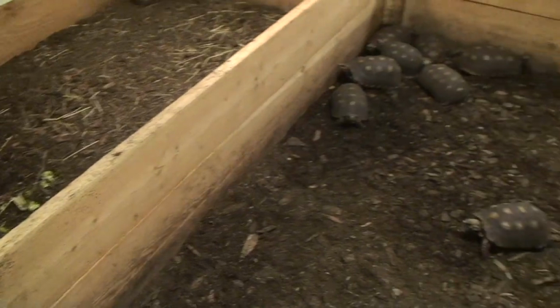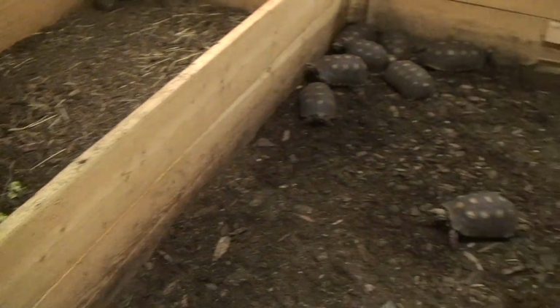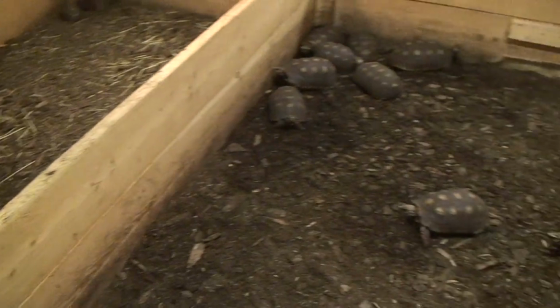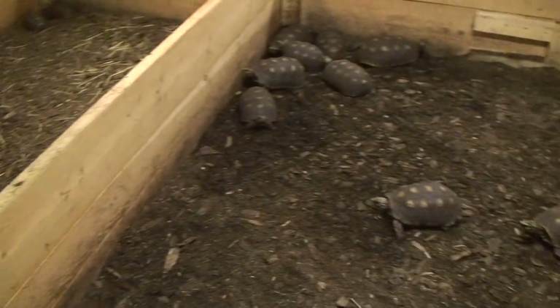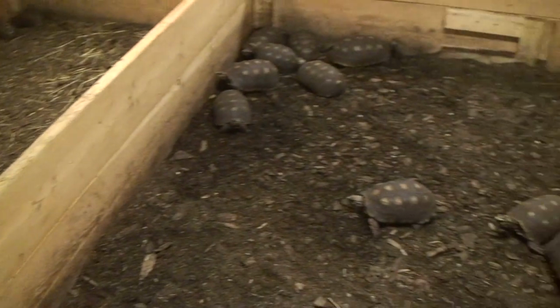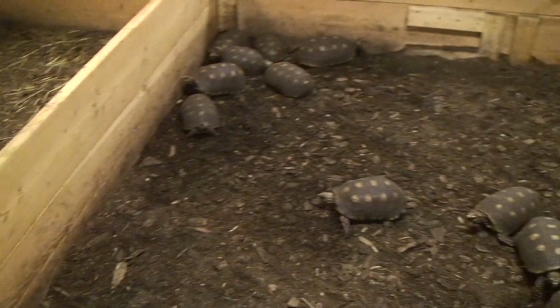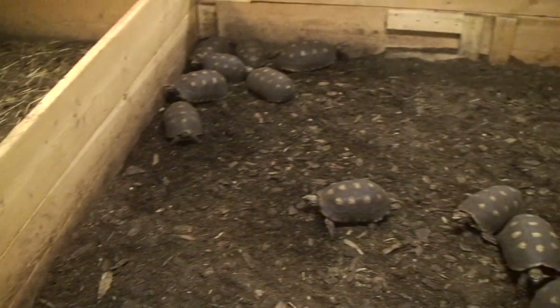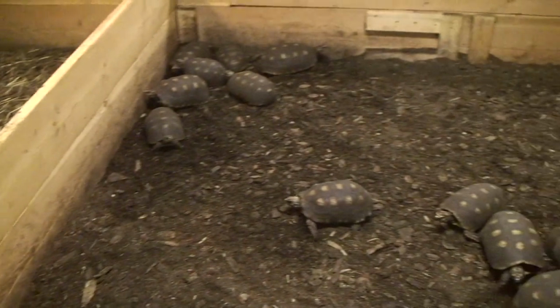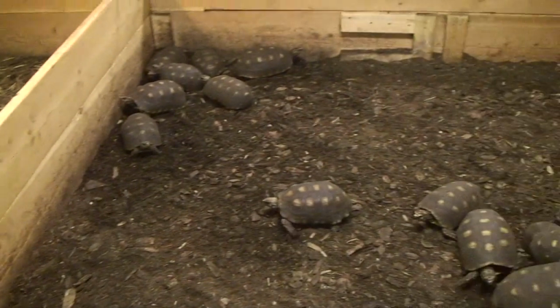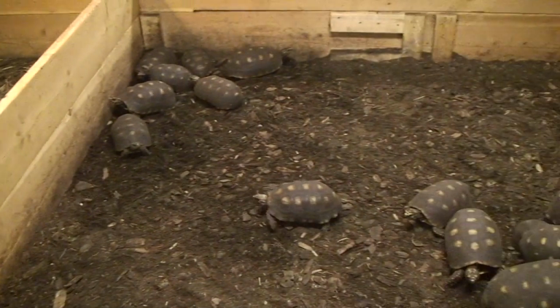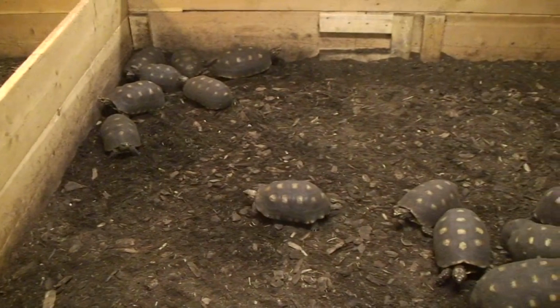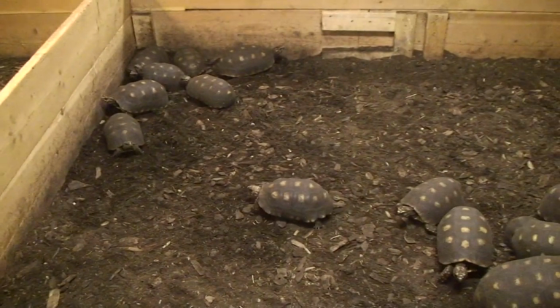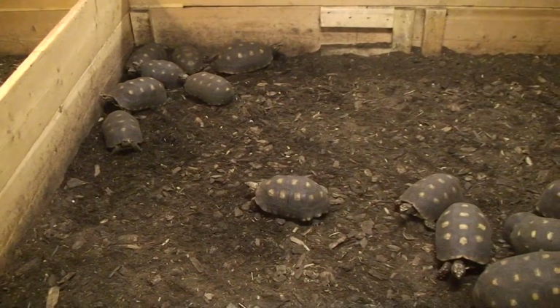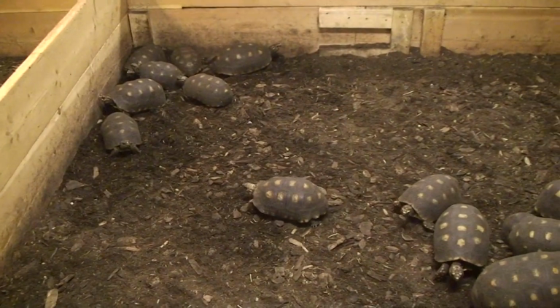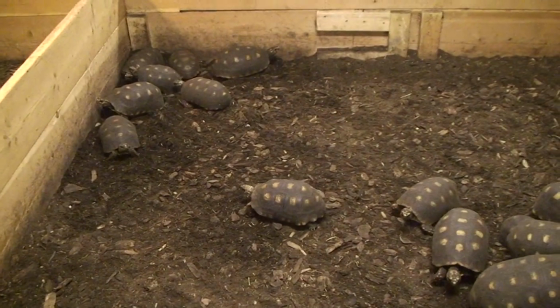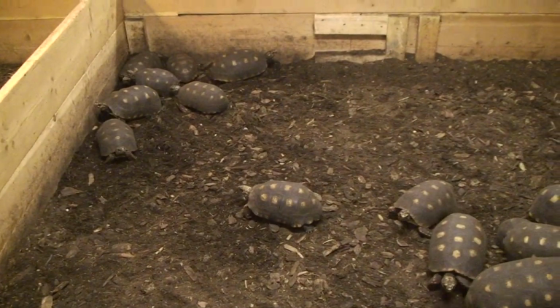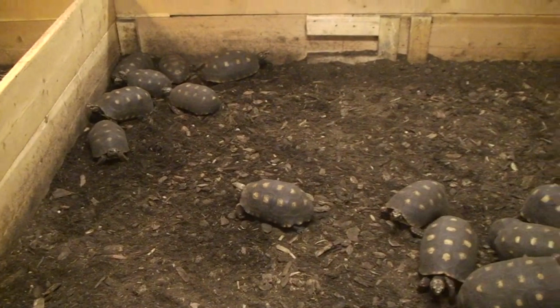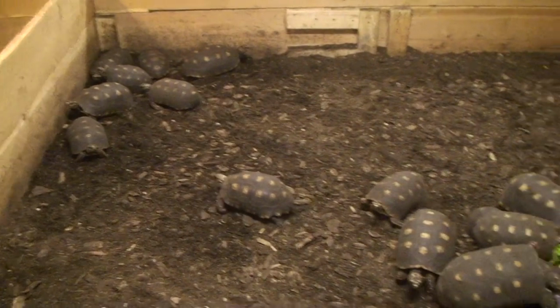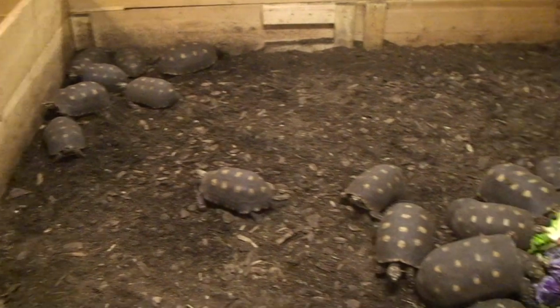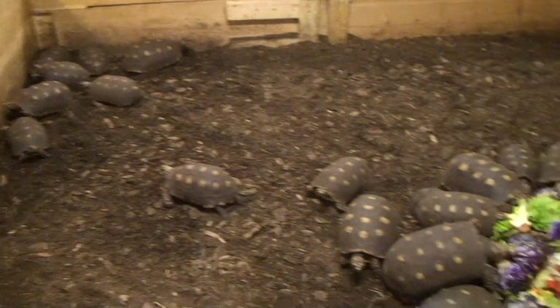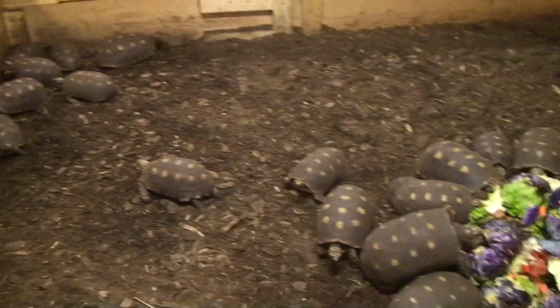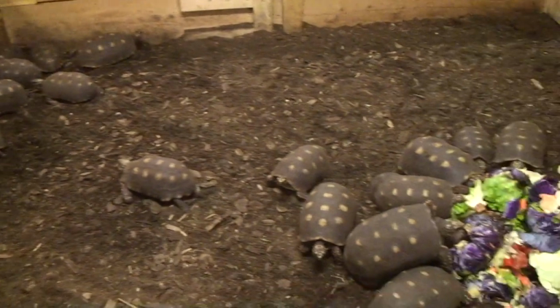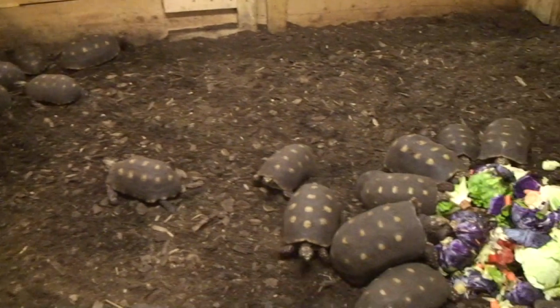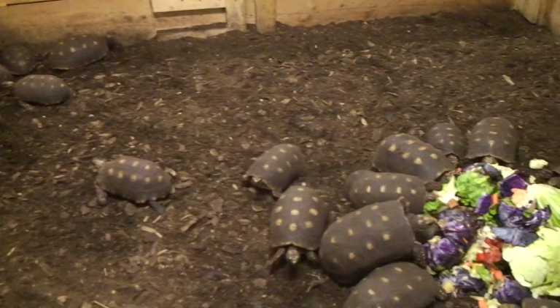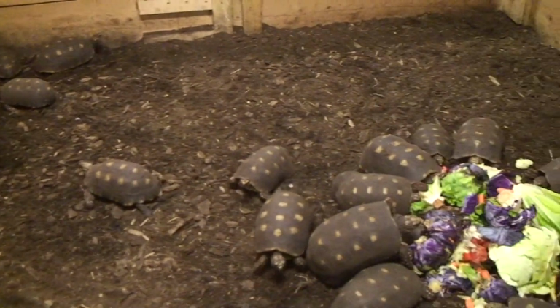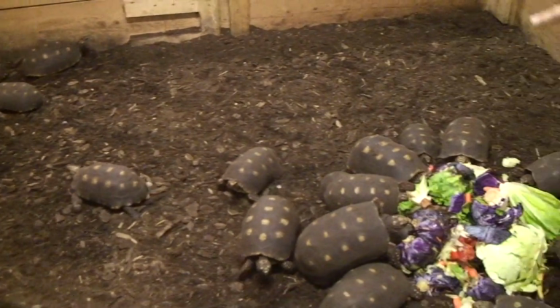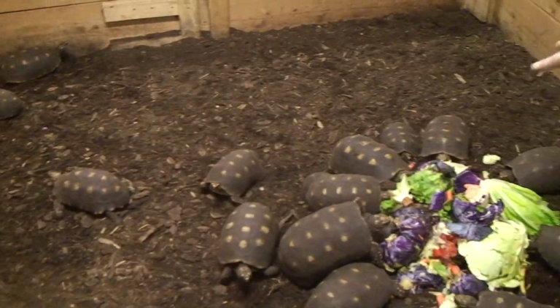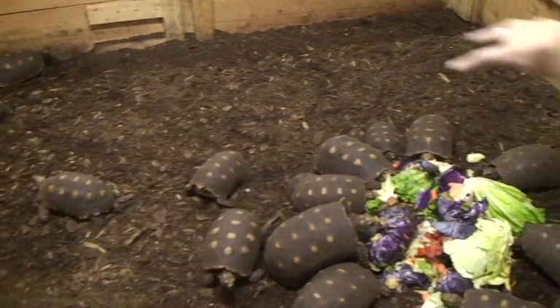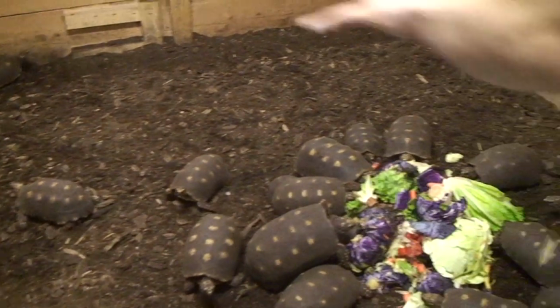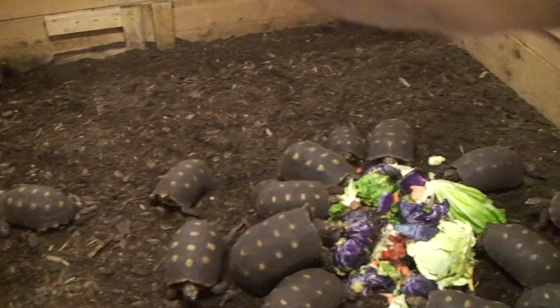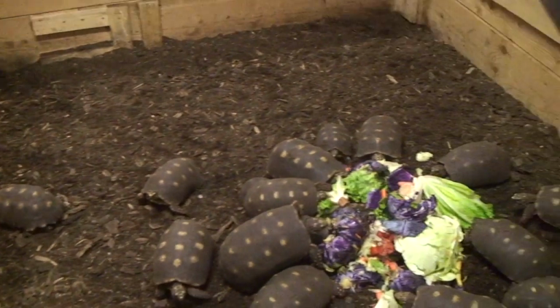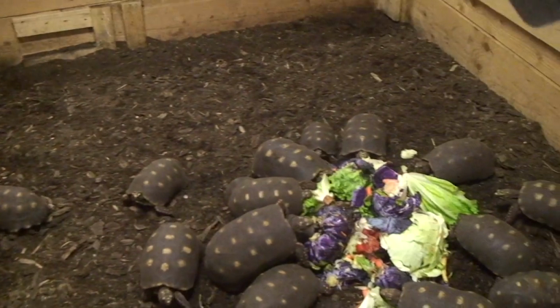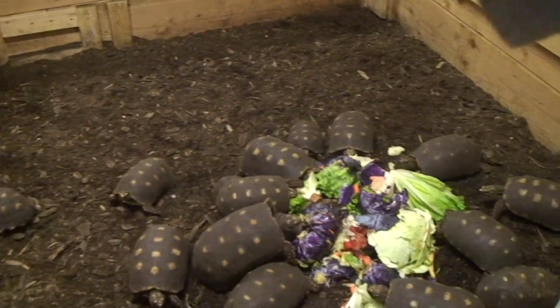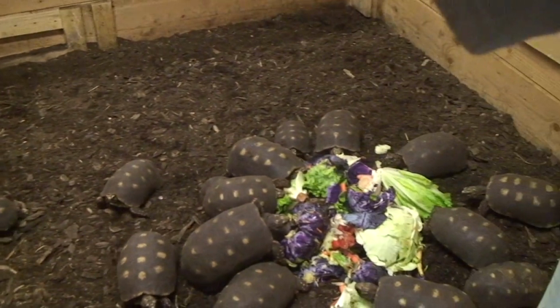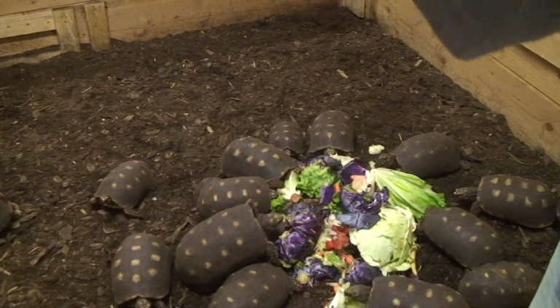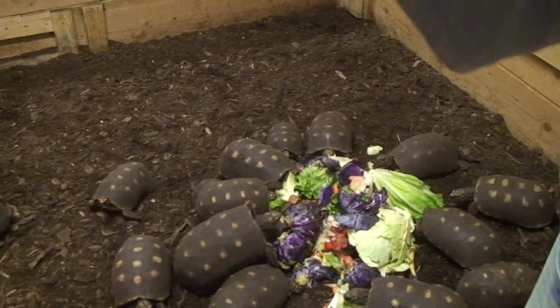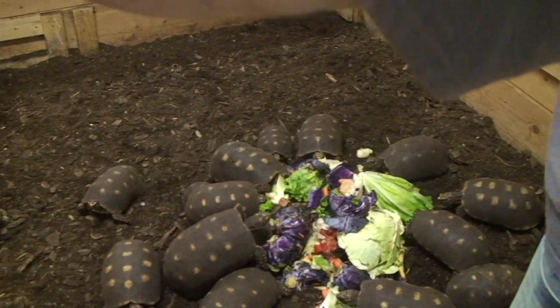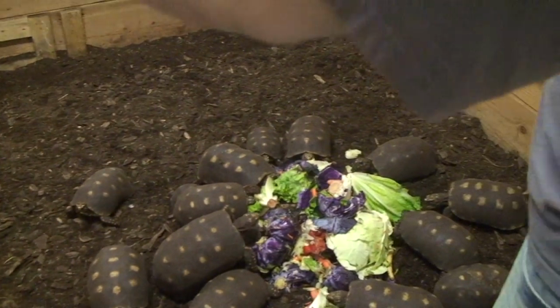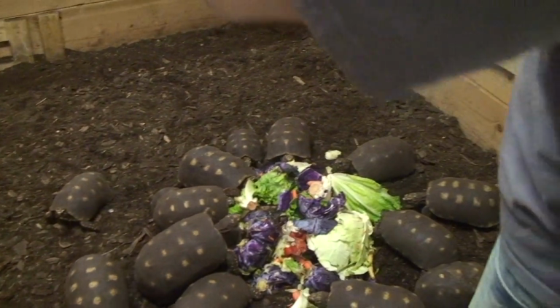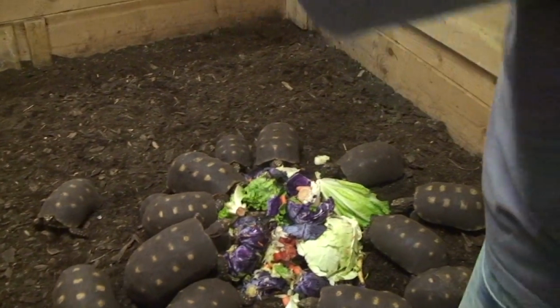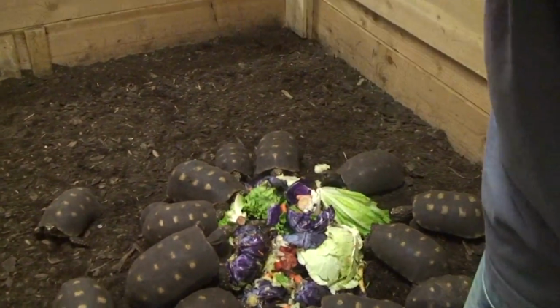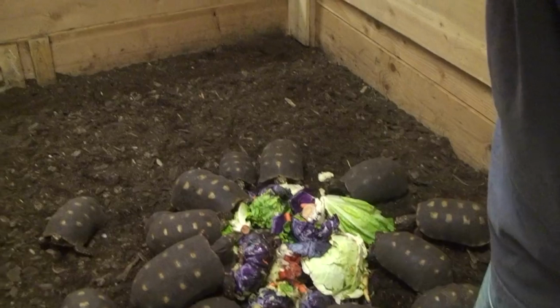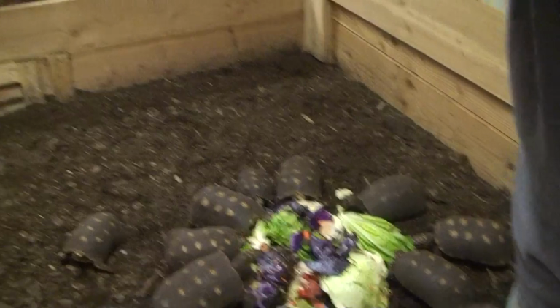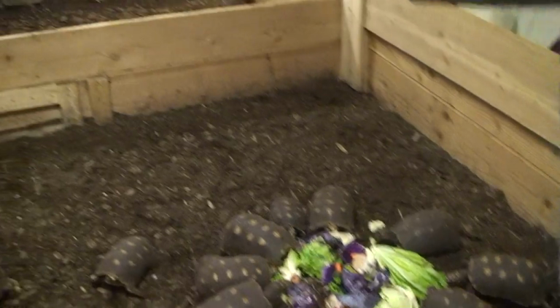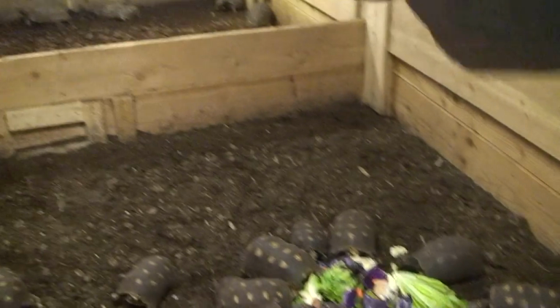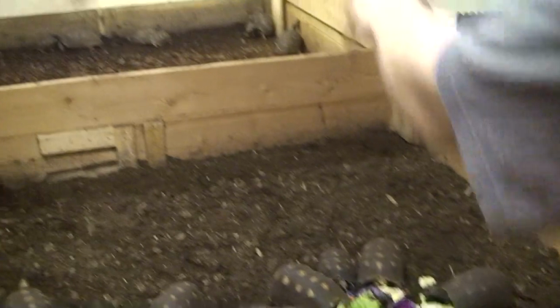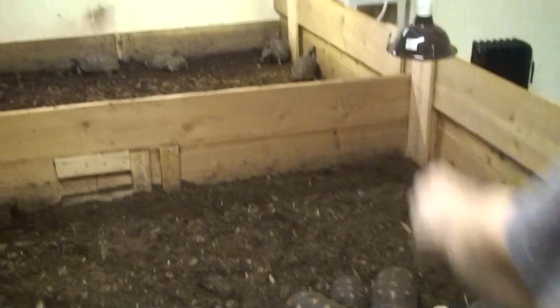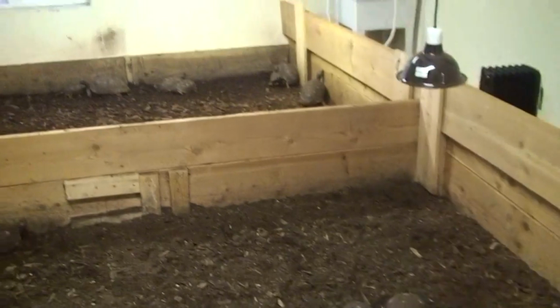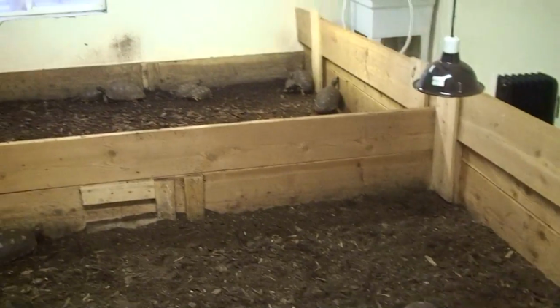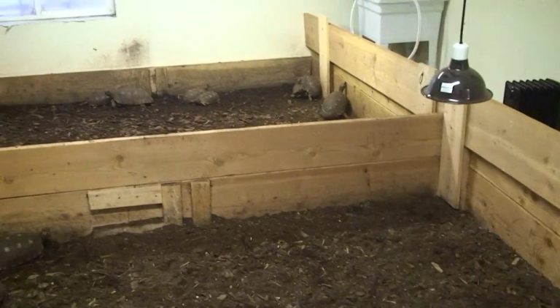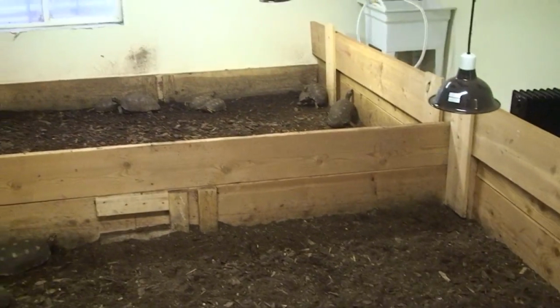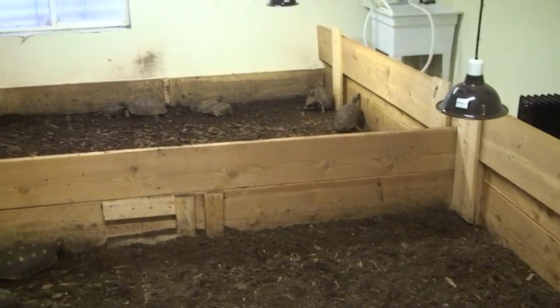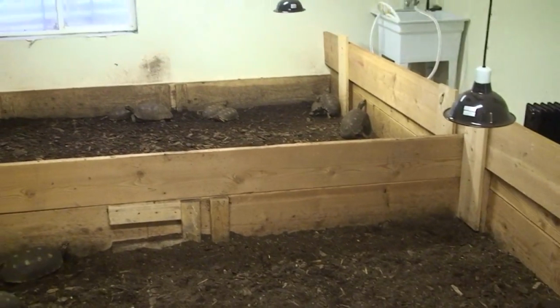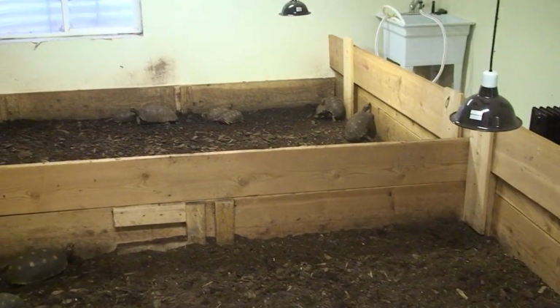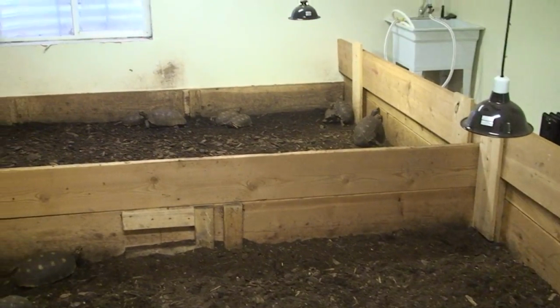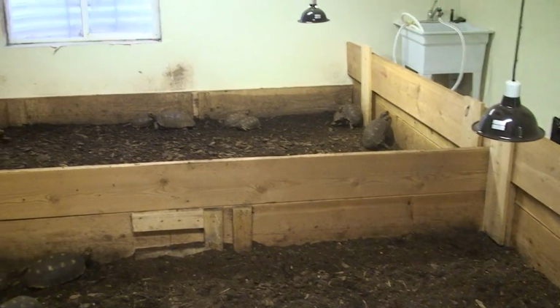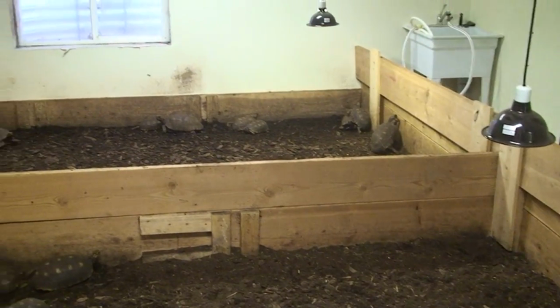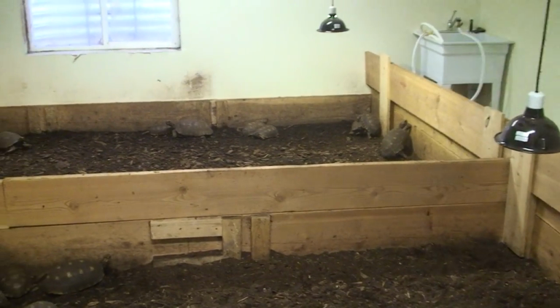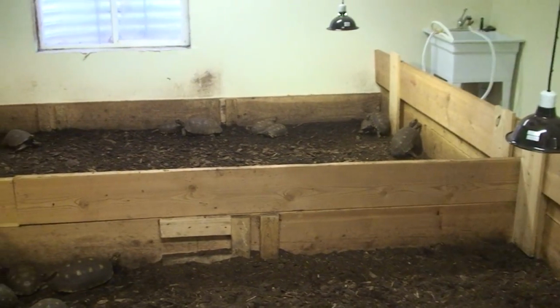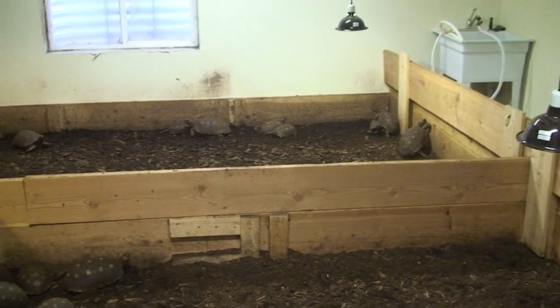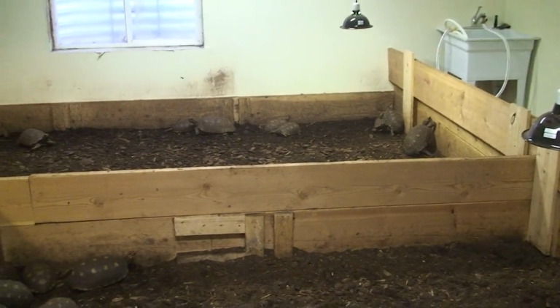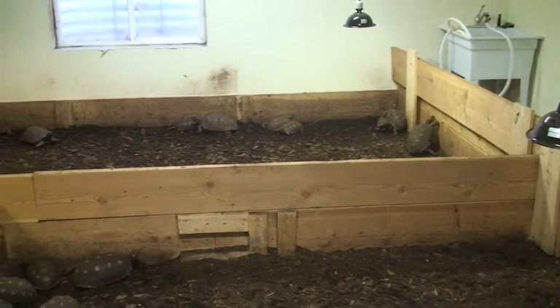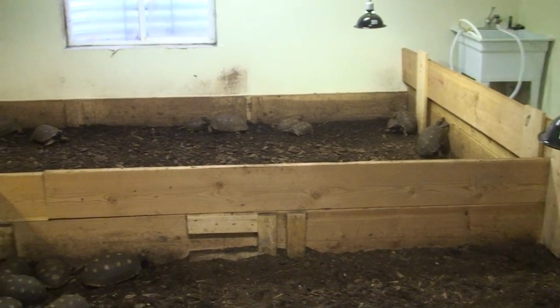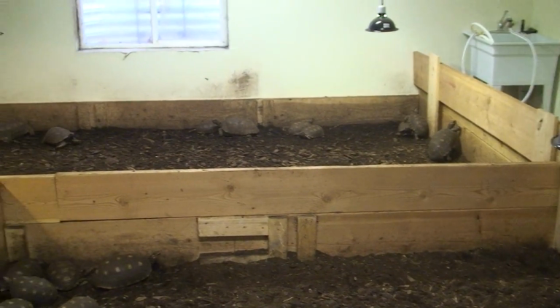We have them separated into the medium to large size red foots. We have small red foots, and then we have our larger yellow foots on the other side.